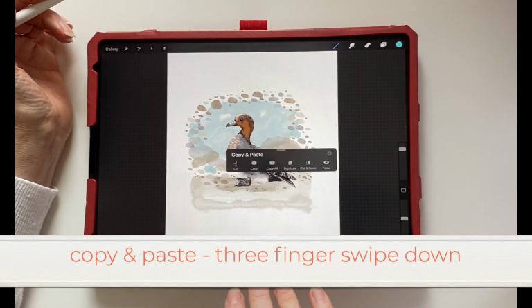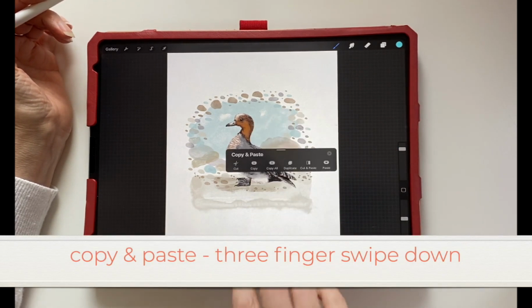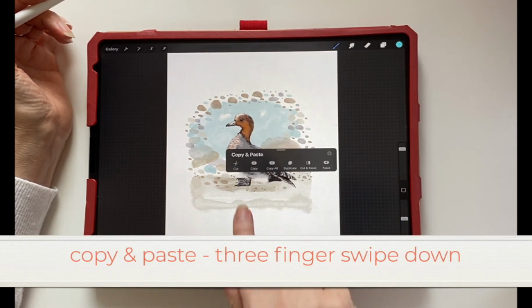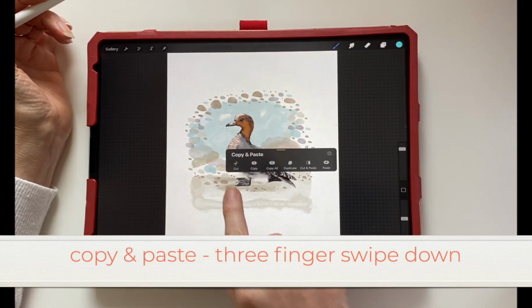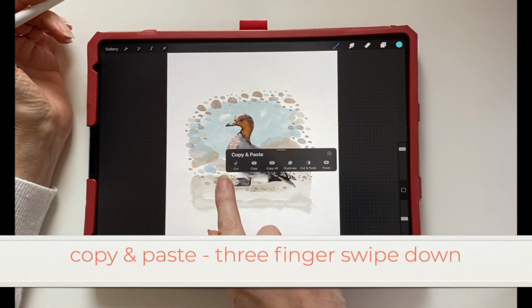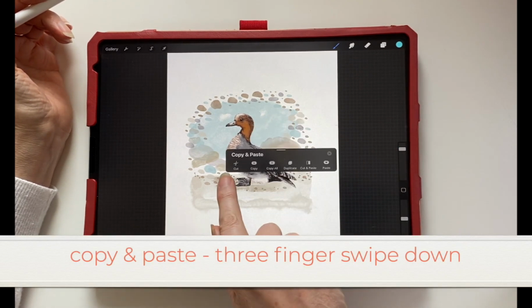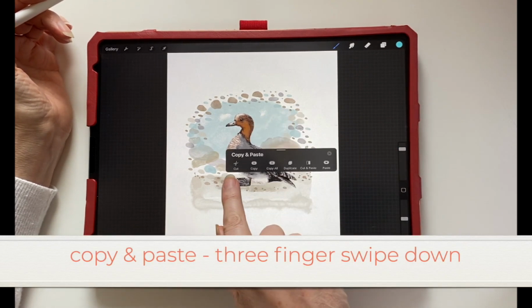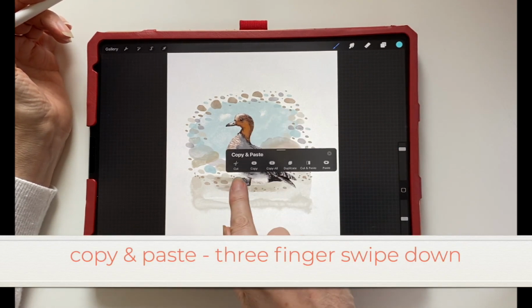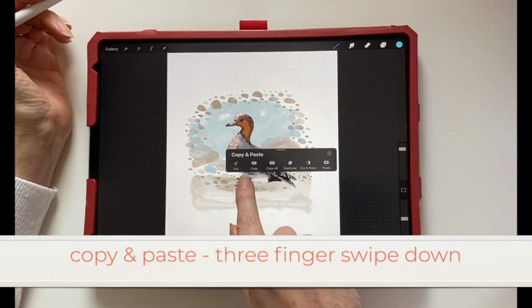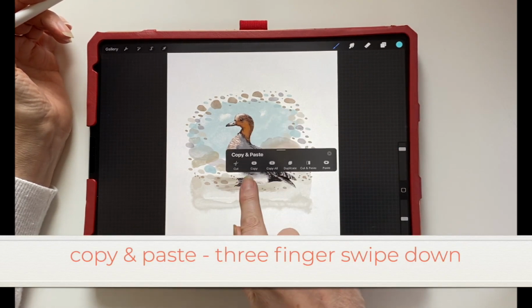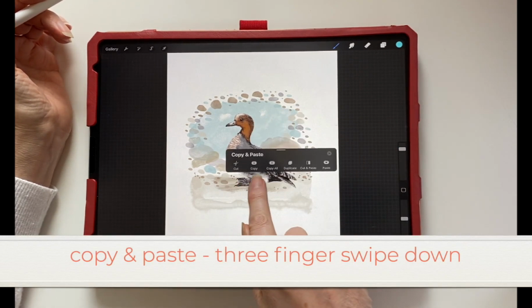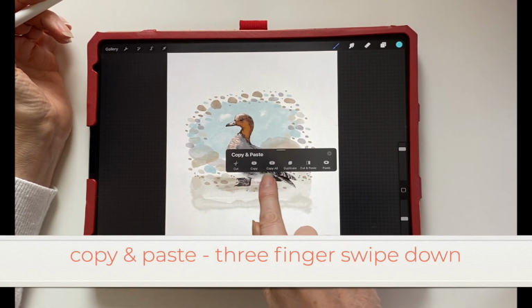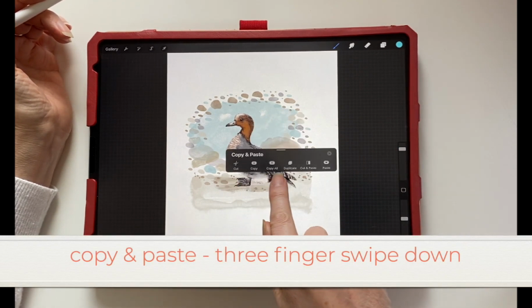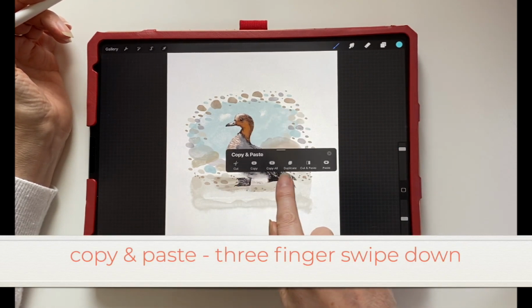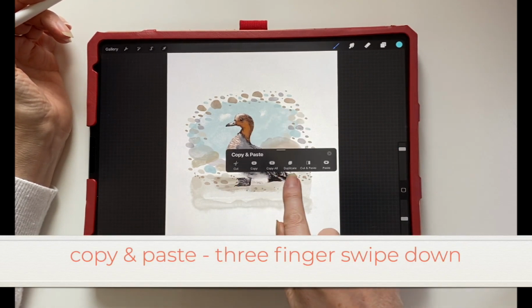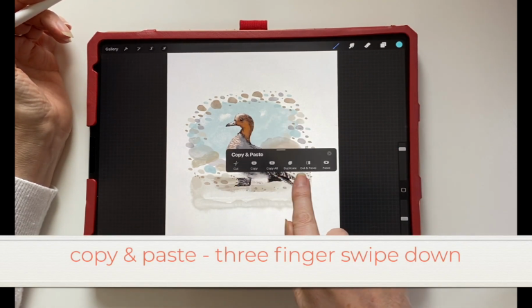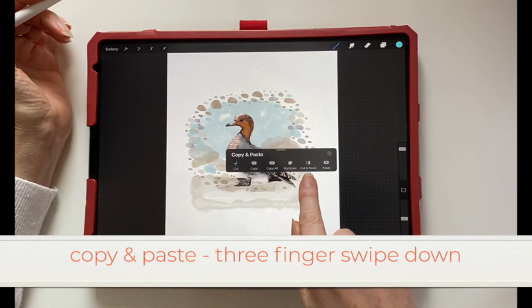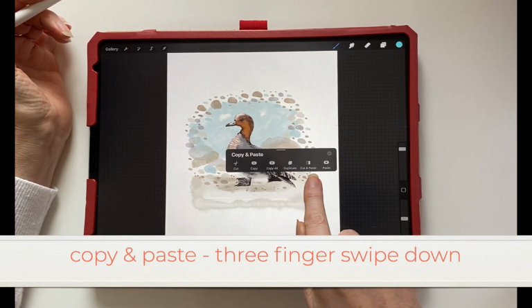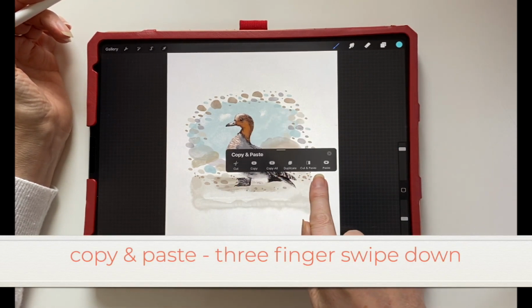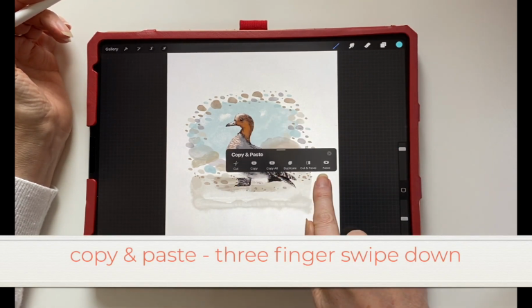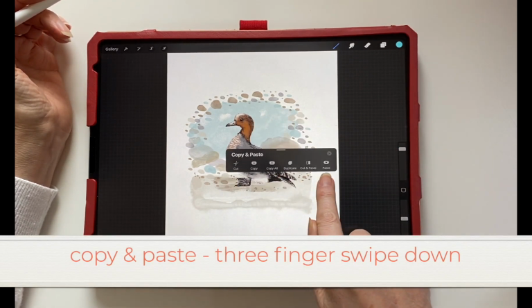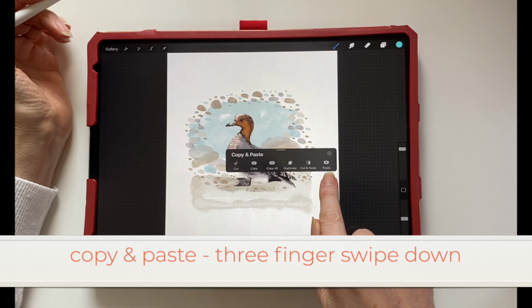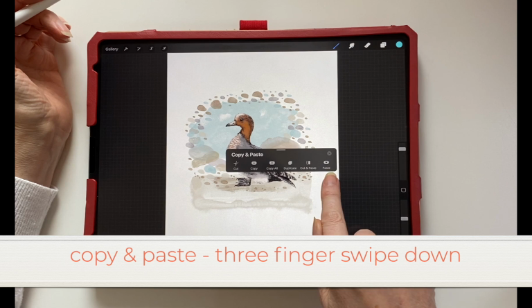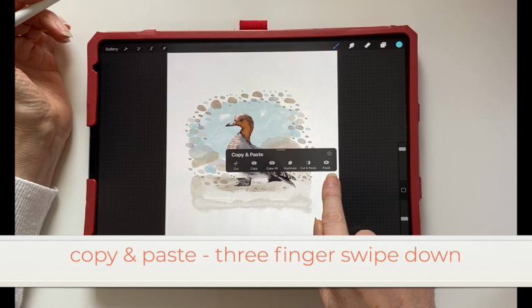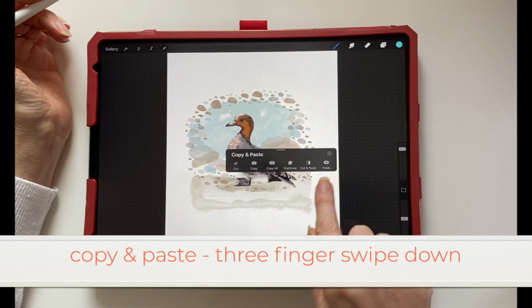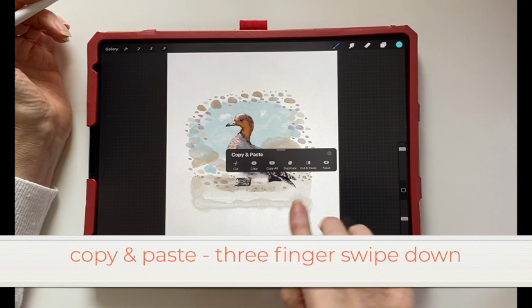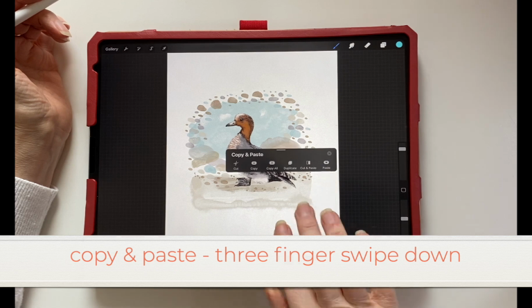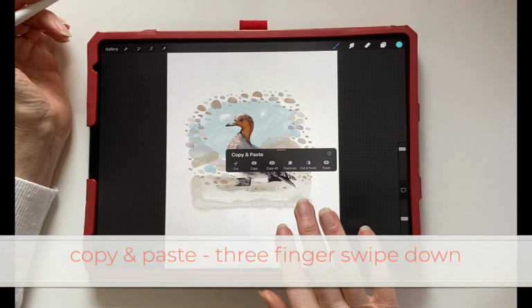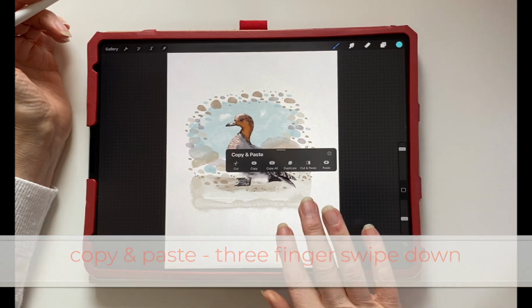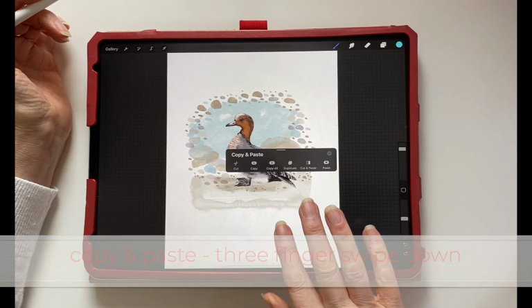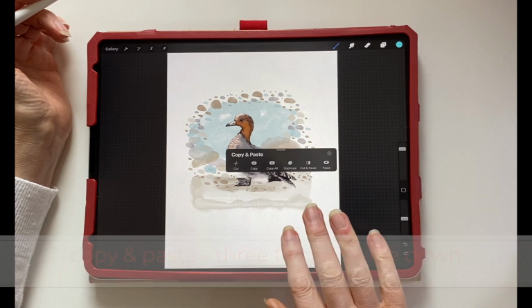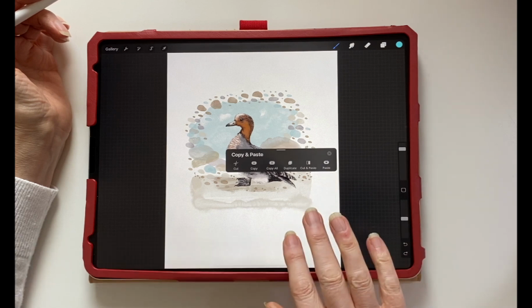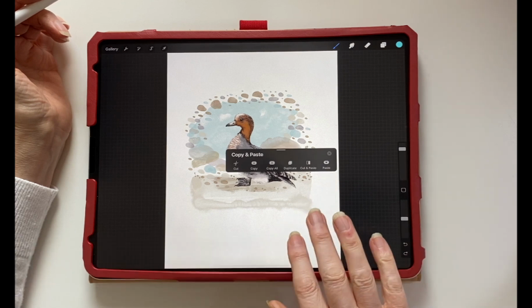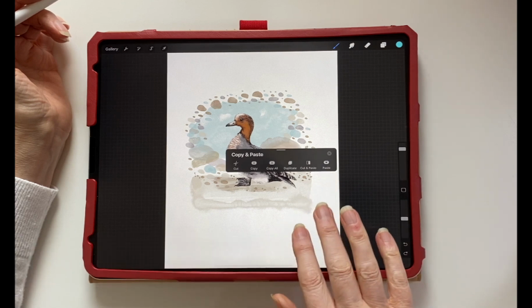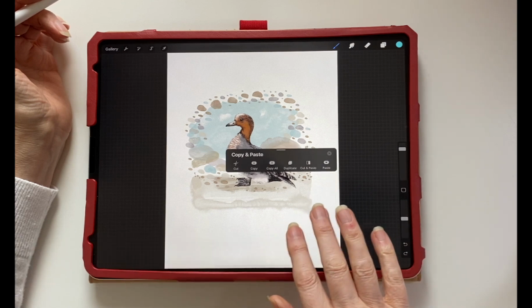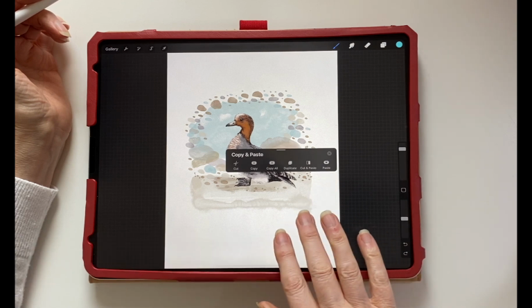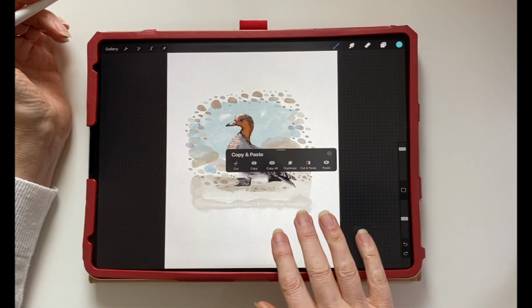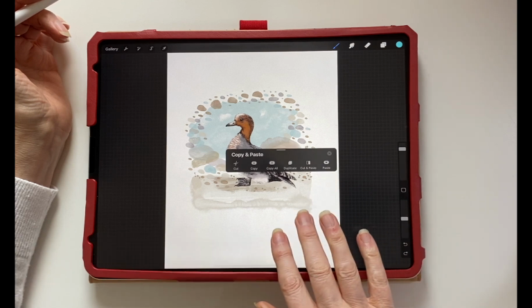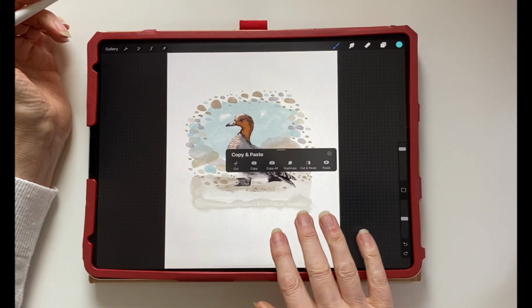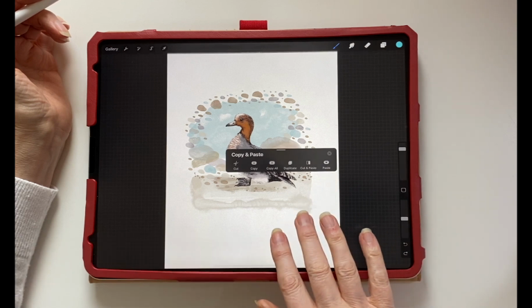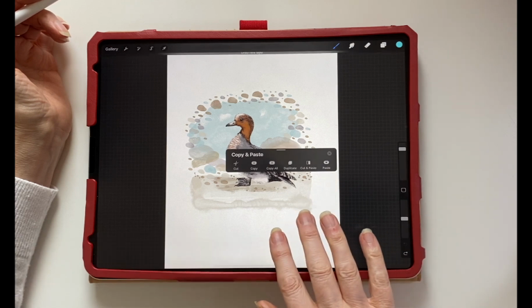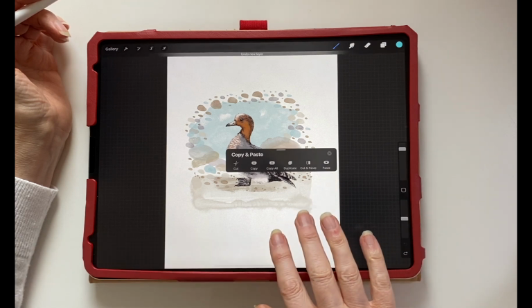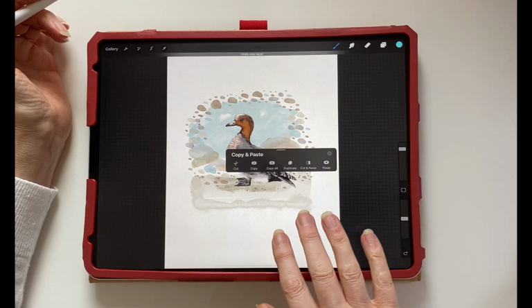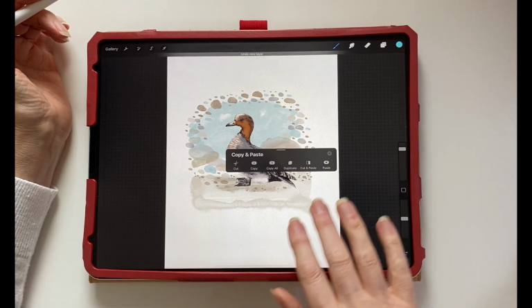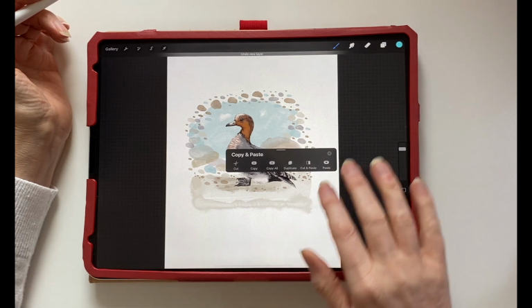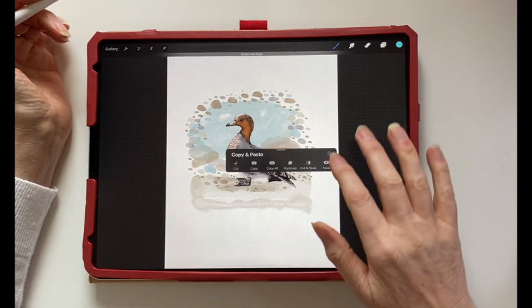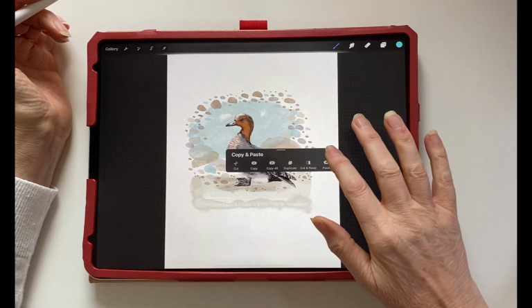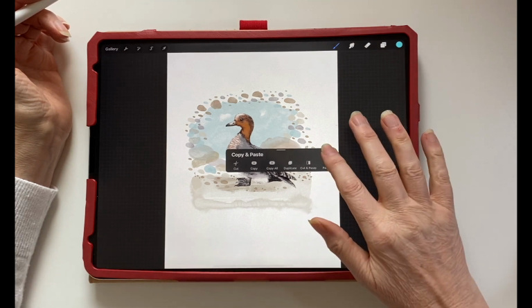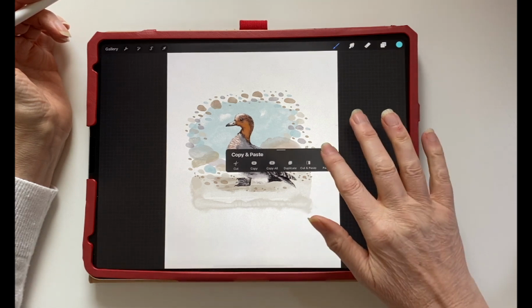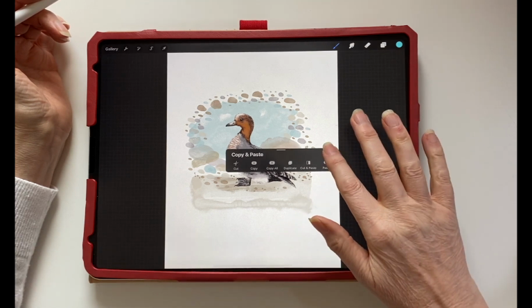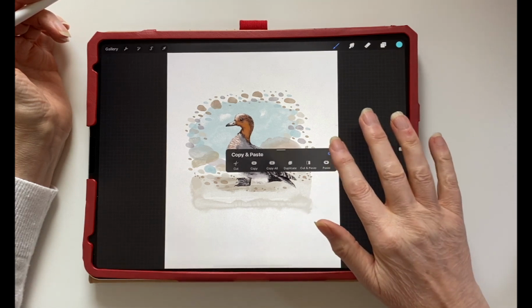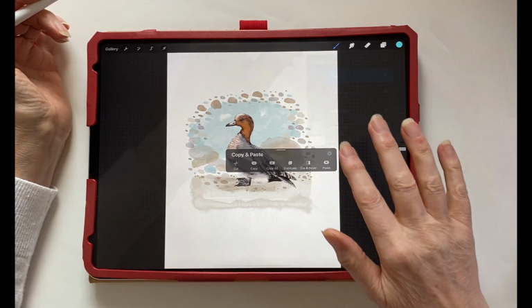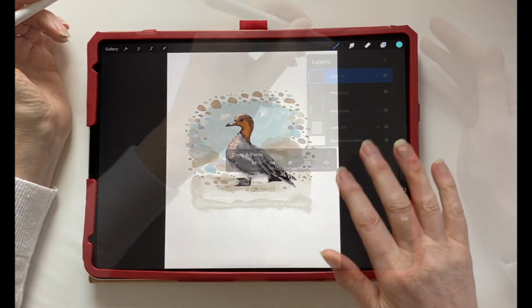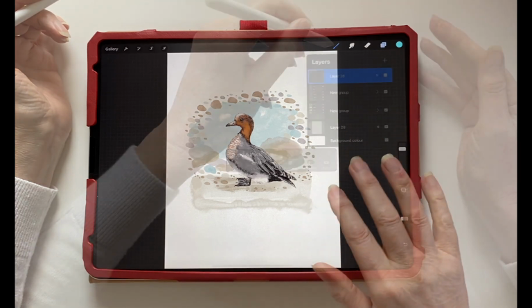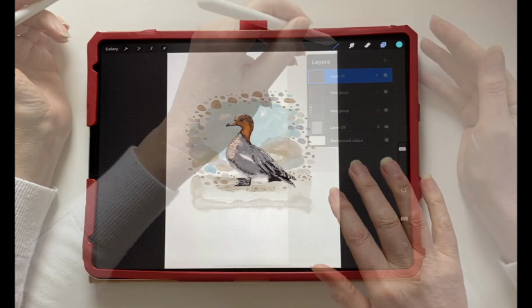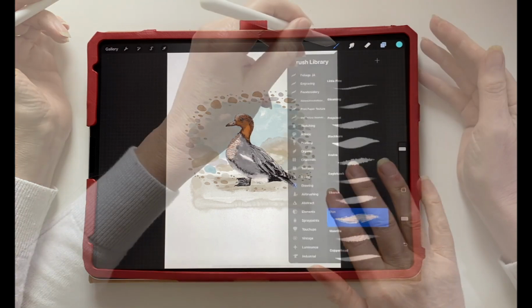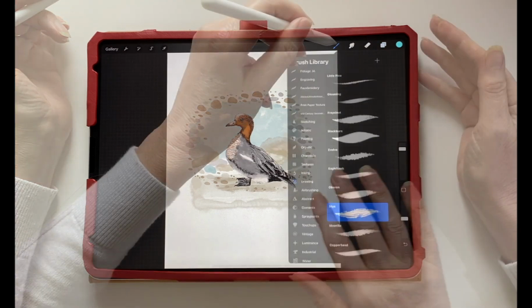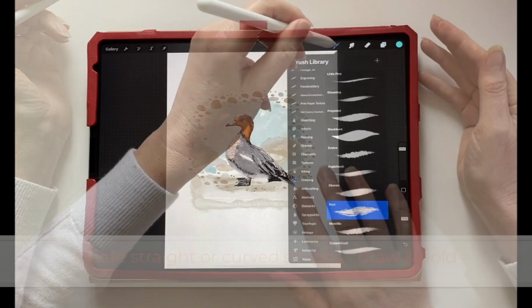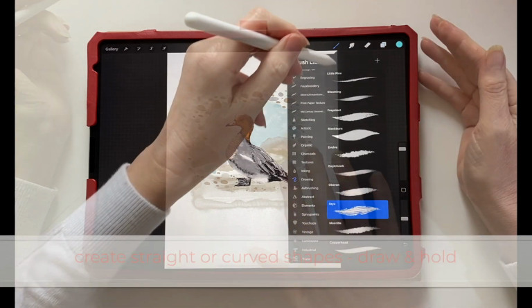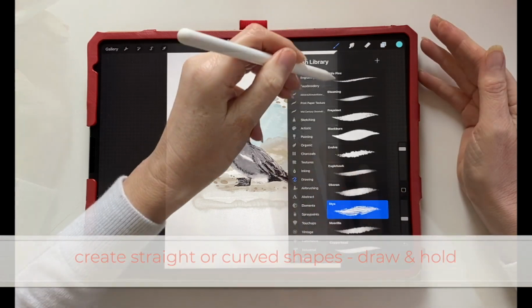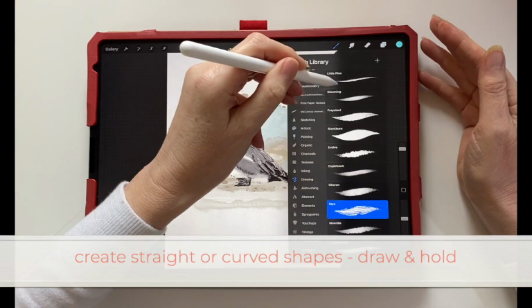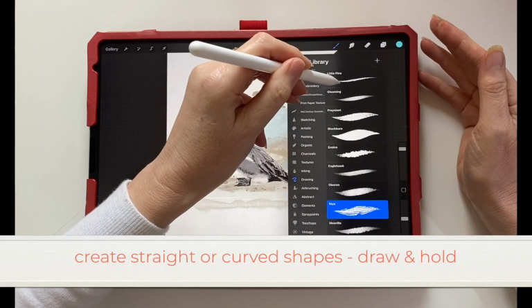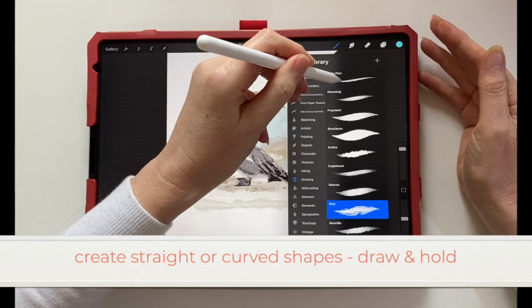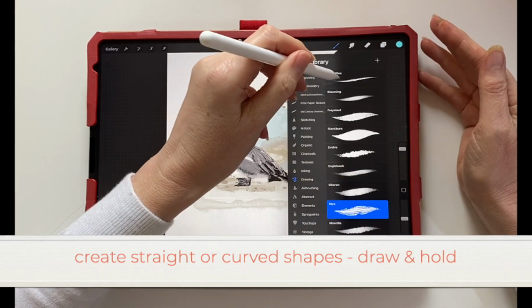For copy and paste, a three-finger swipe will bring up the options for copy and paste on the screen.